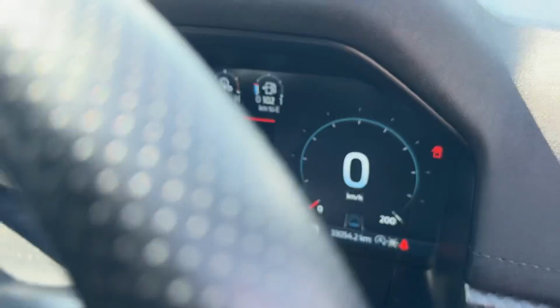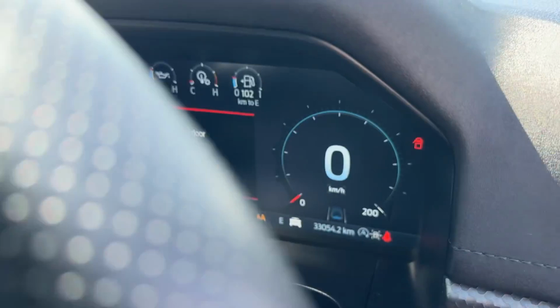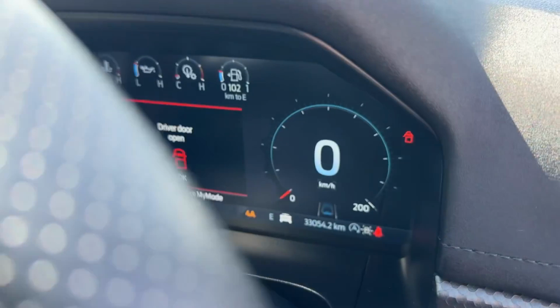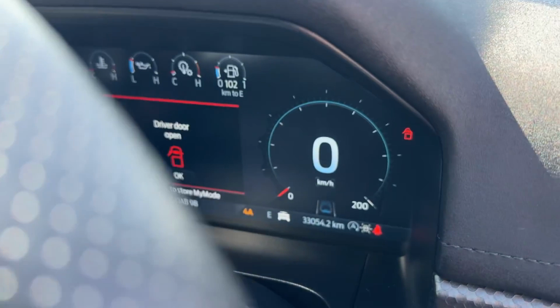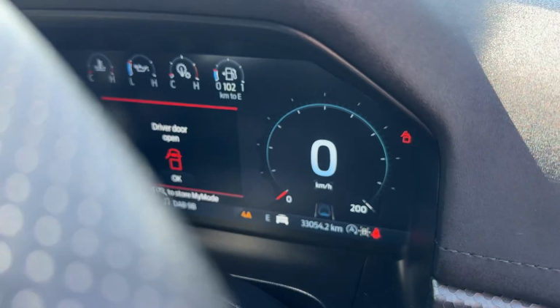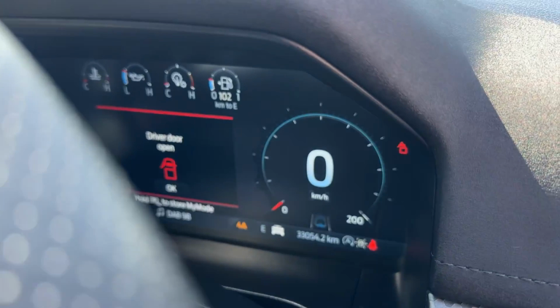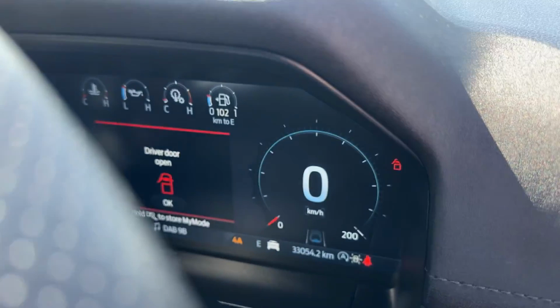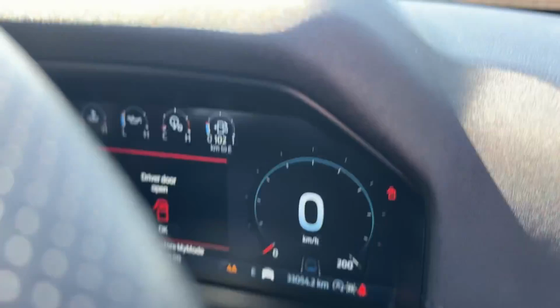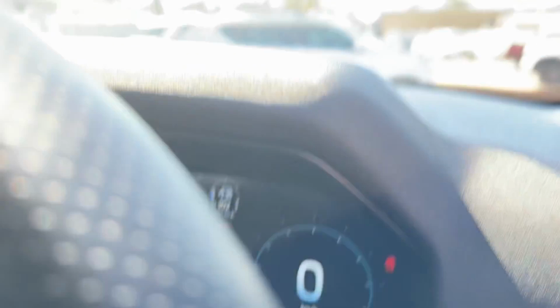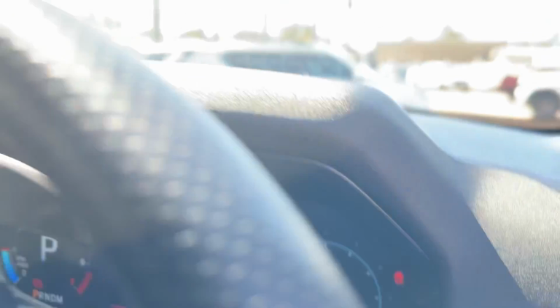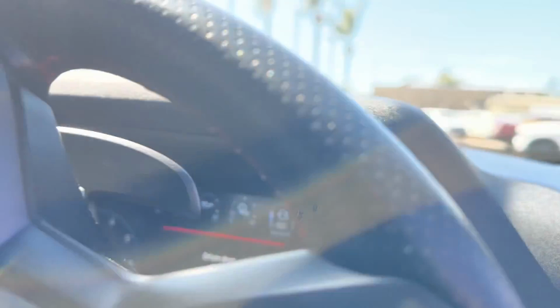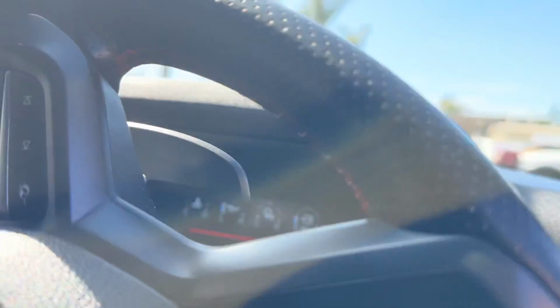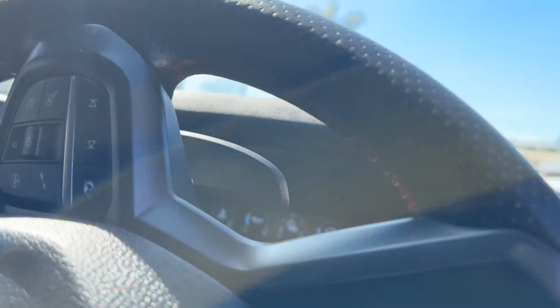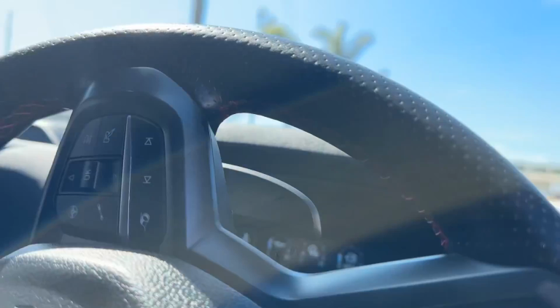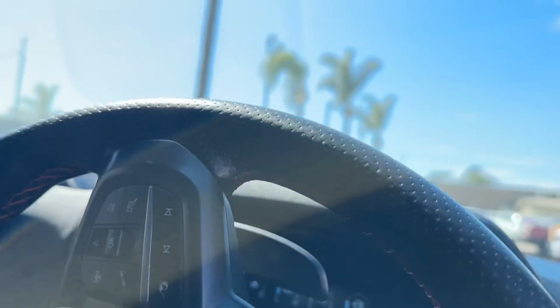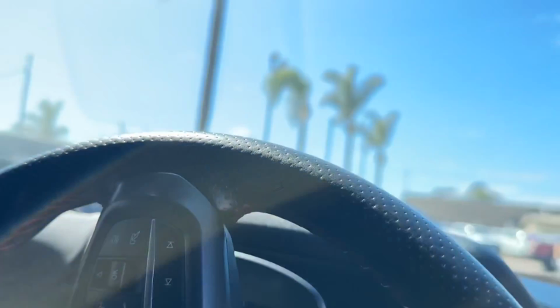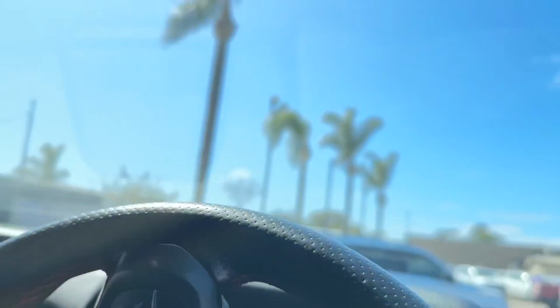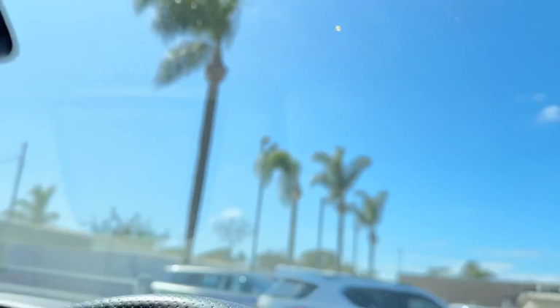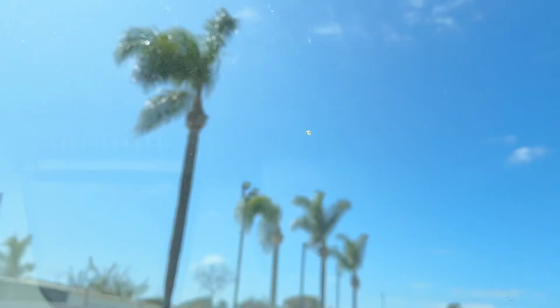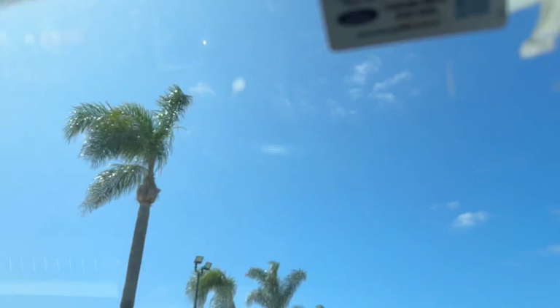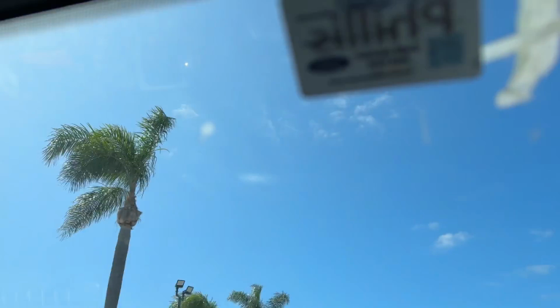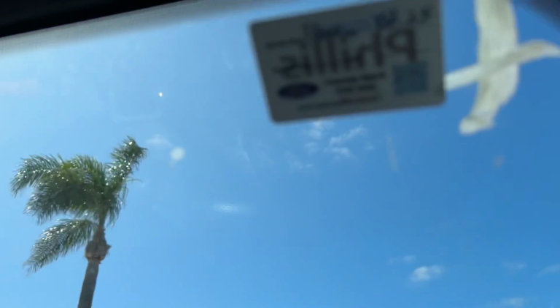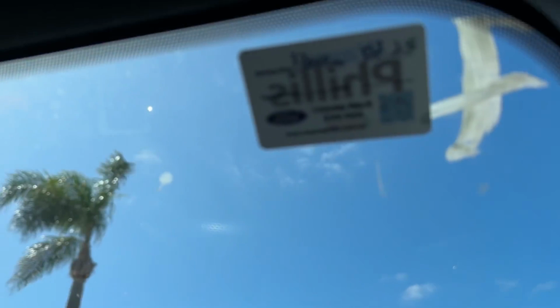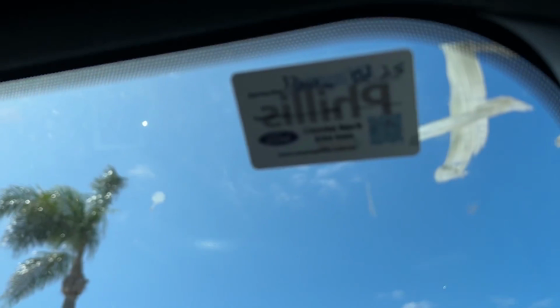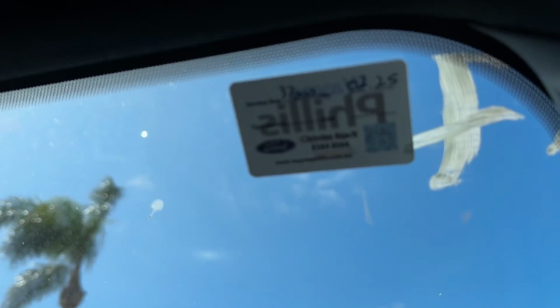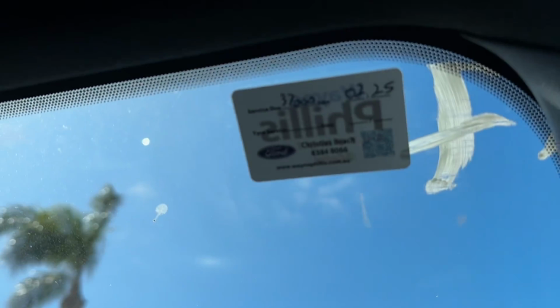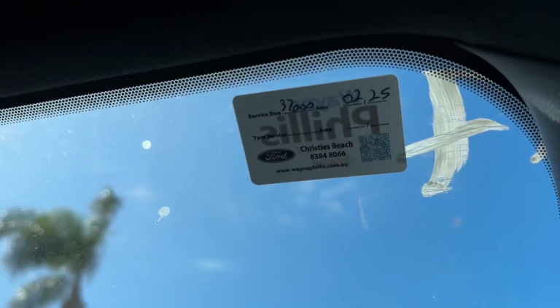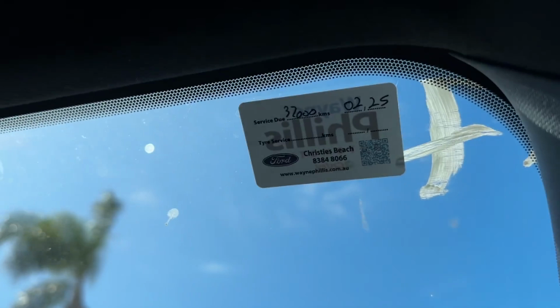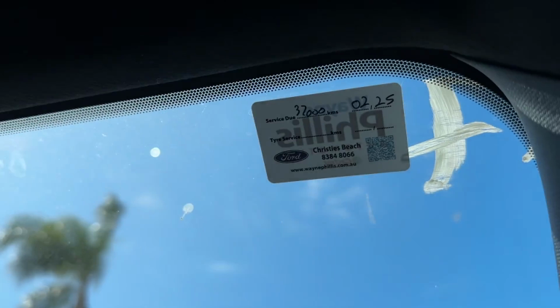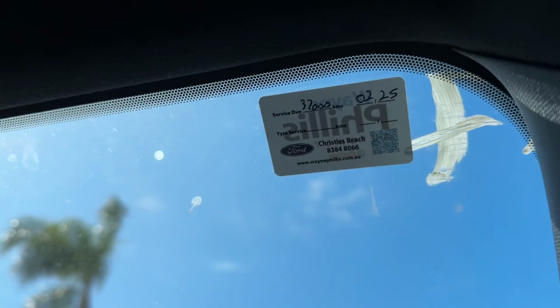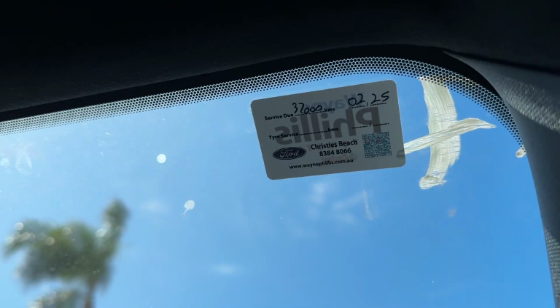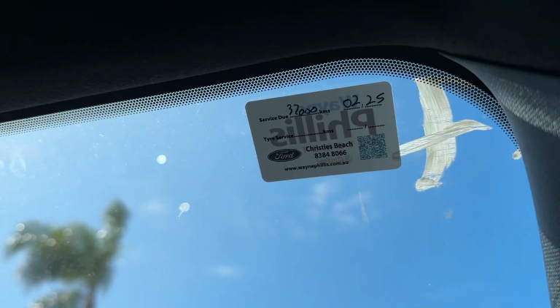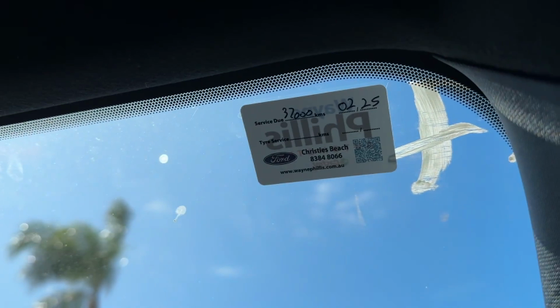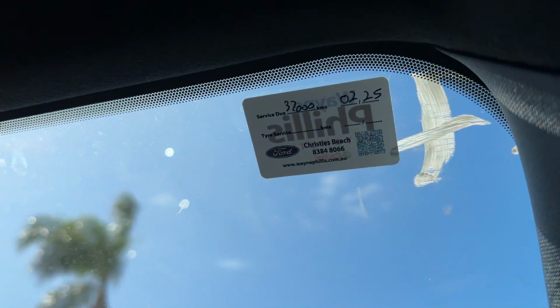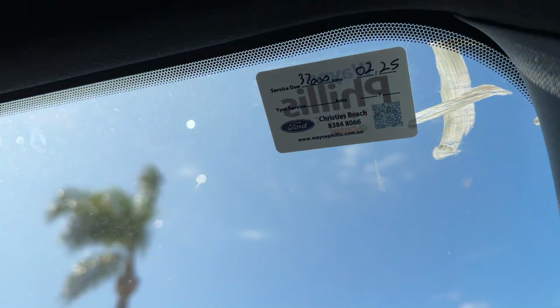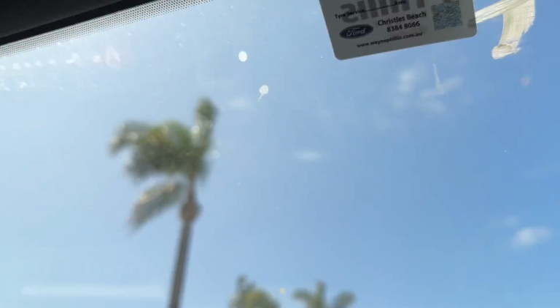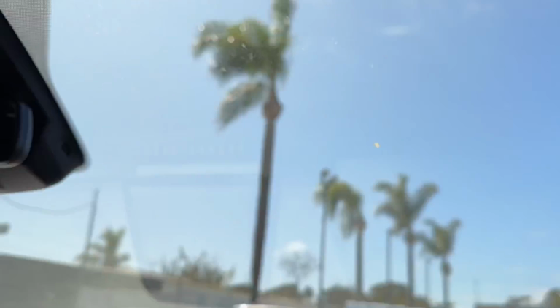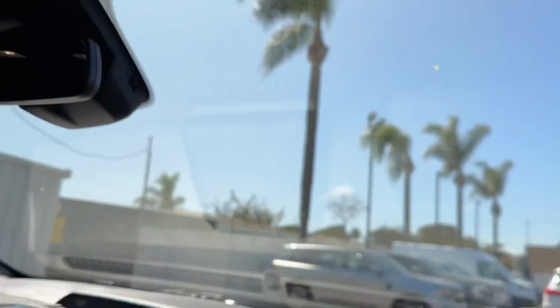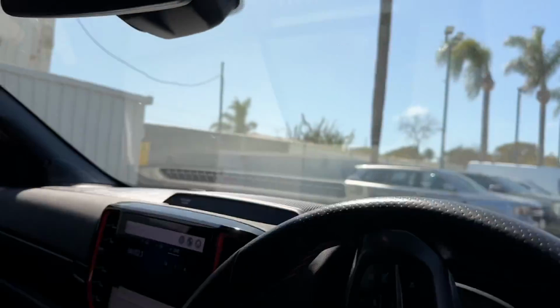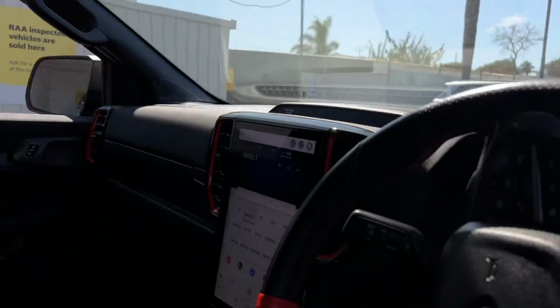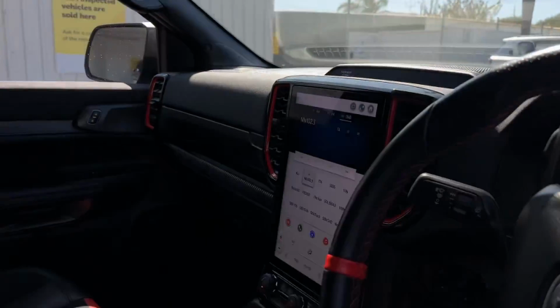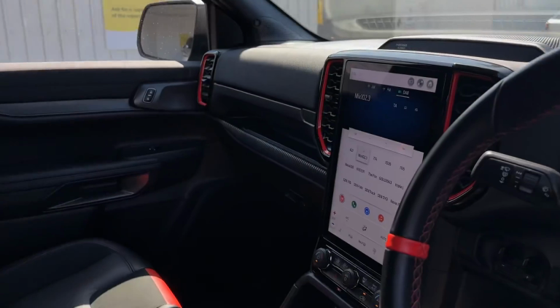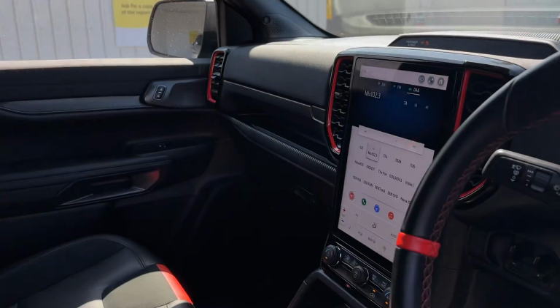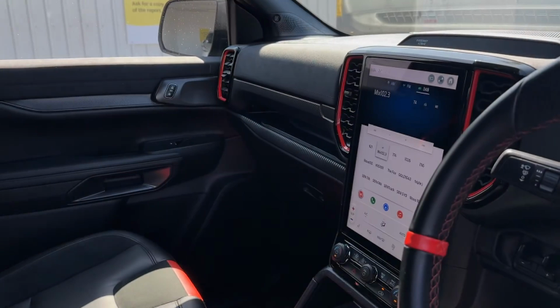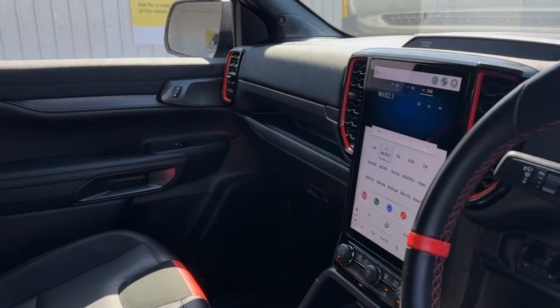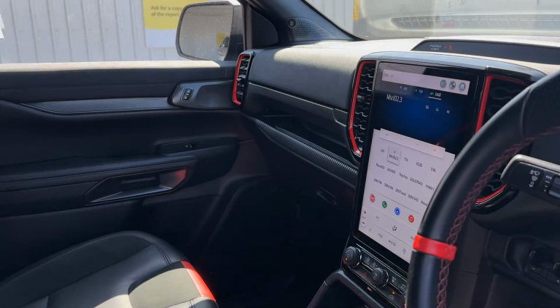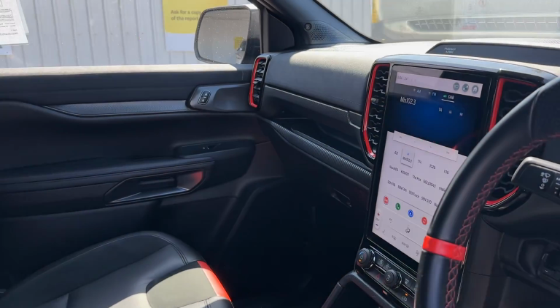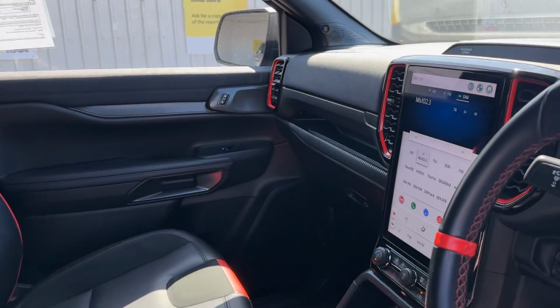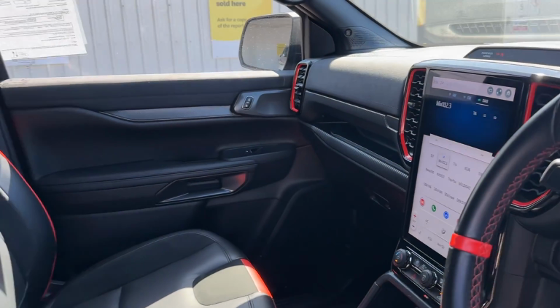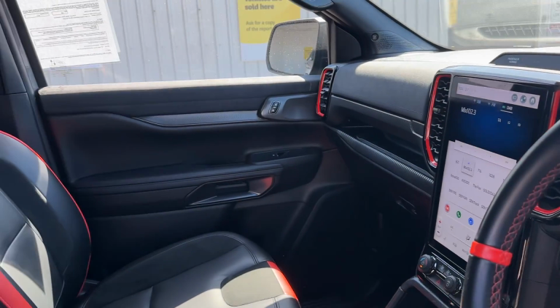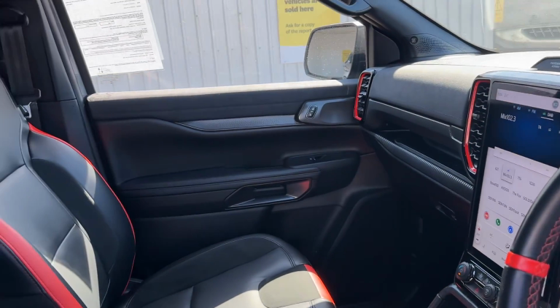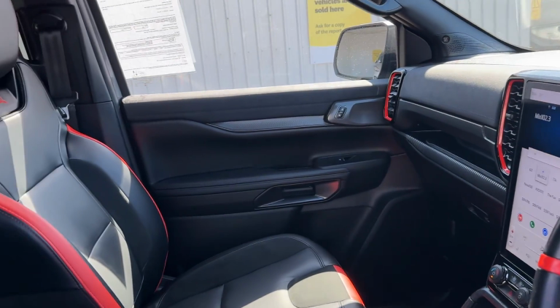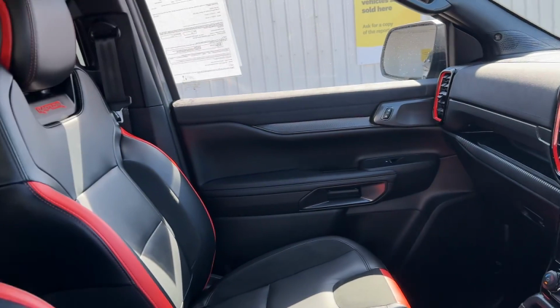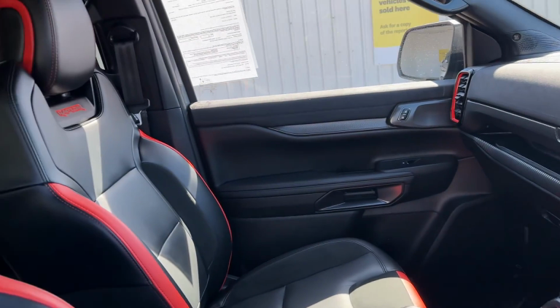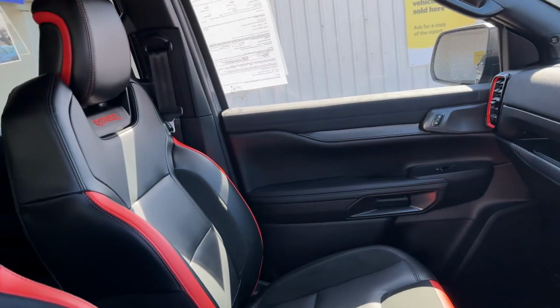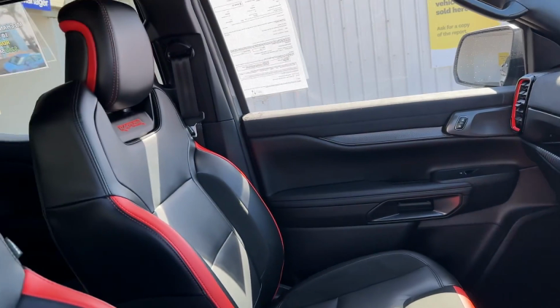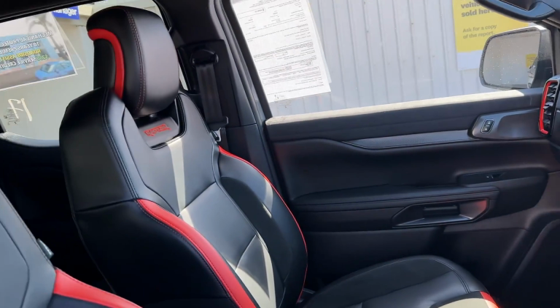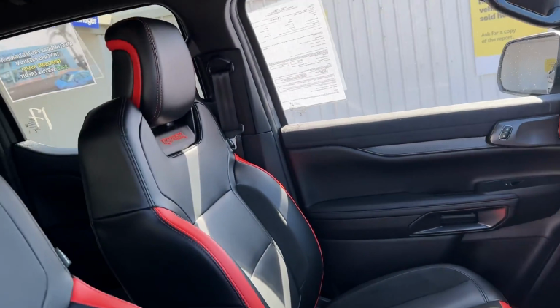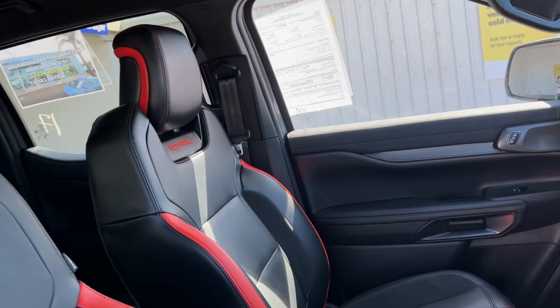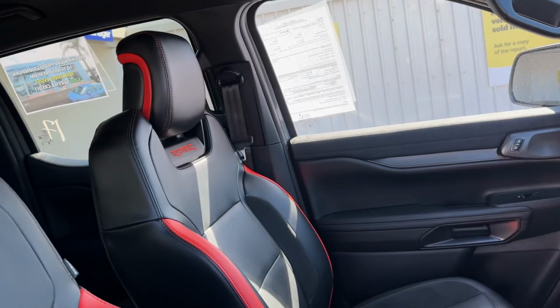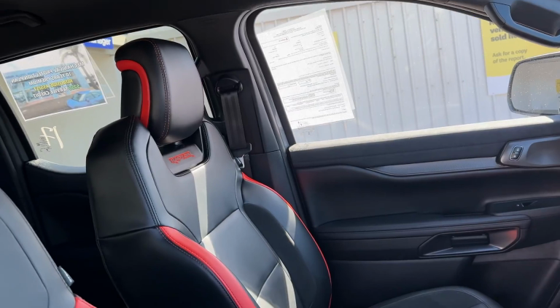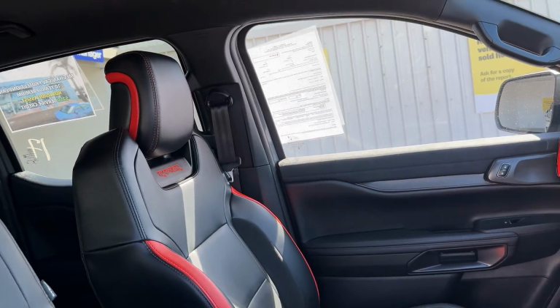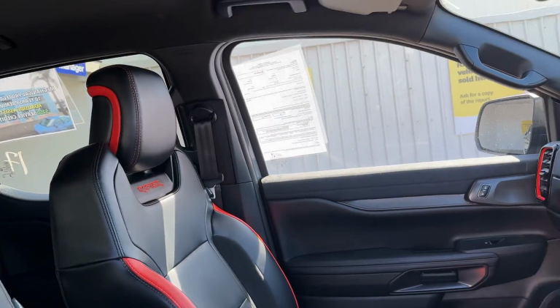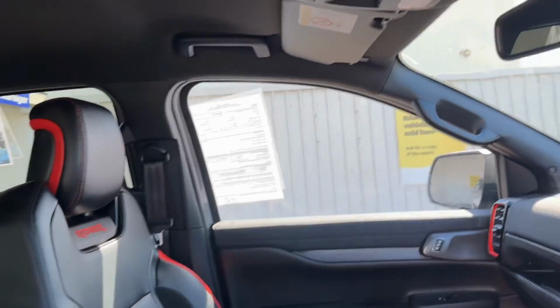Travelled 33,000 kilometres. Not due for a service till 37,000 or February next year, so you don't have to worry about servicing for a while.